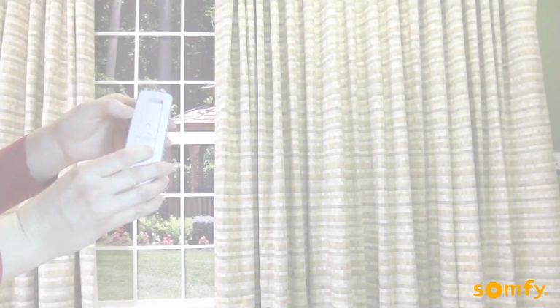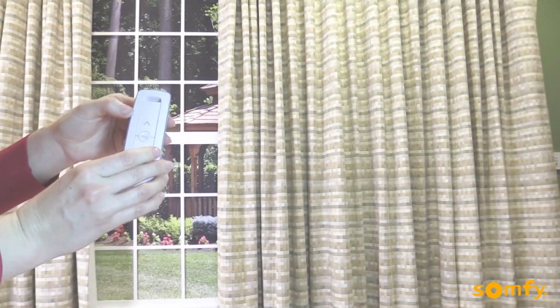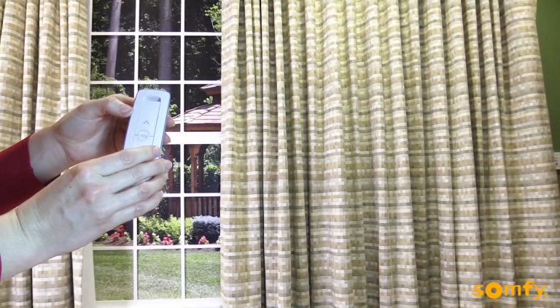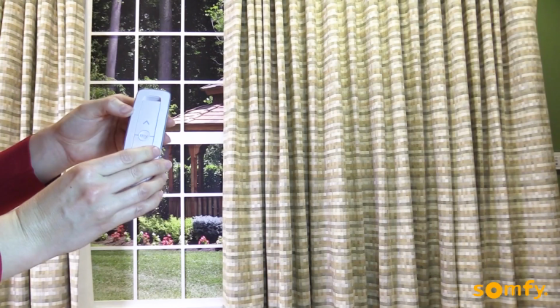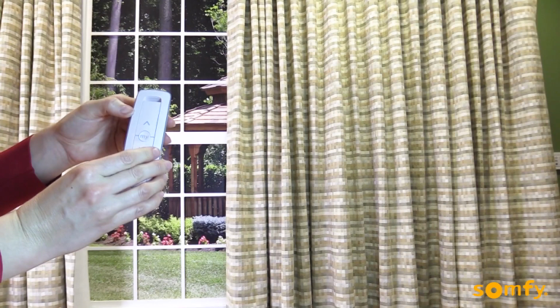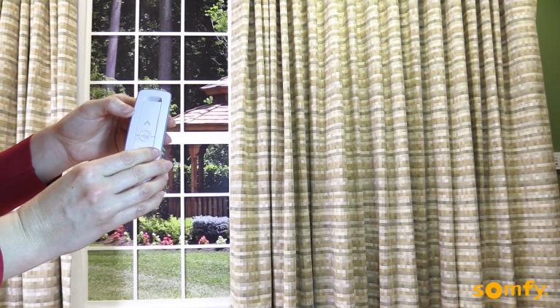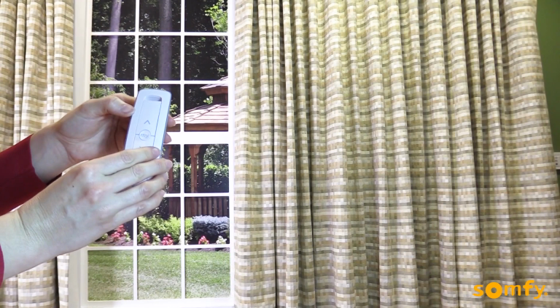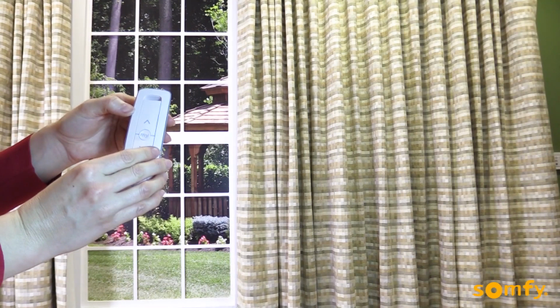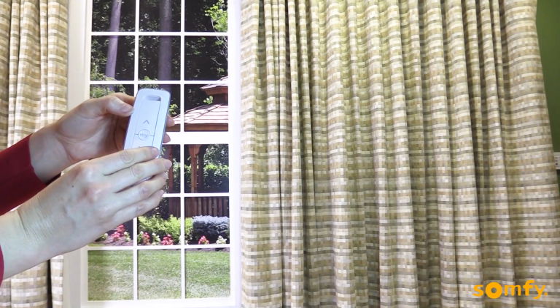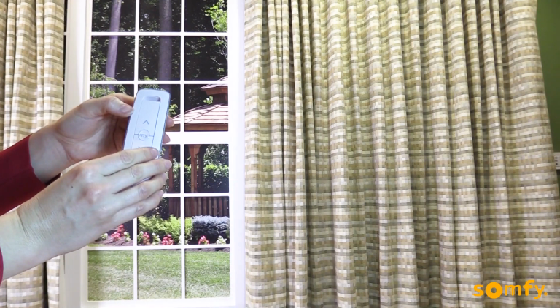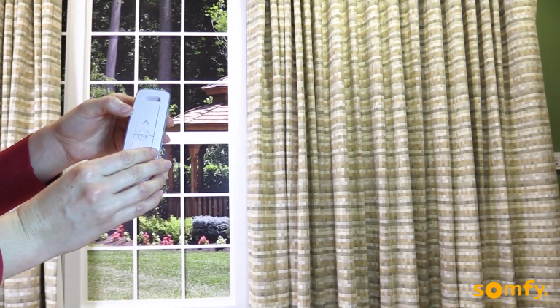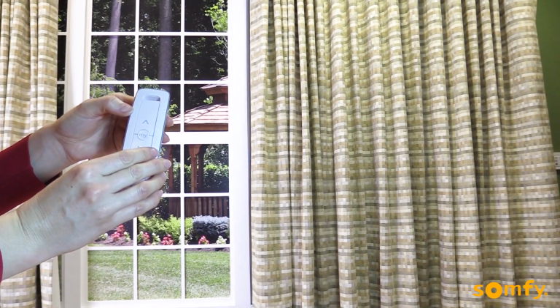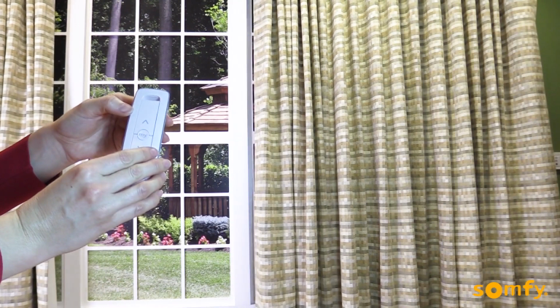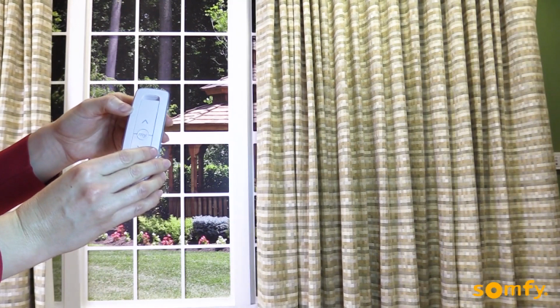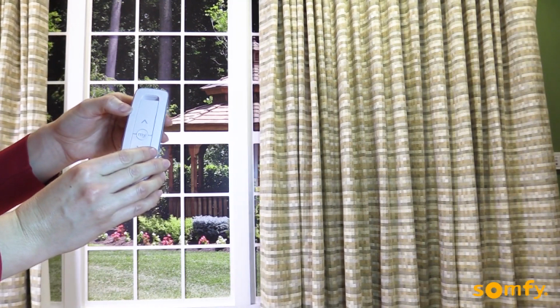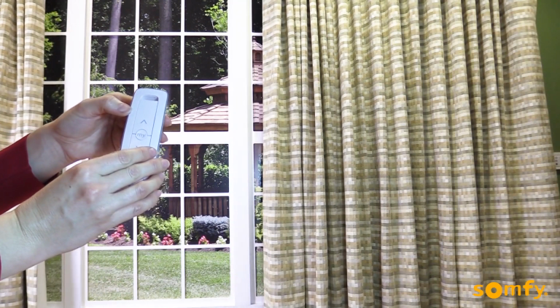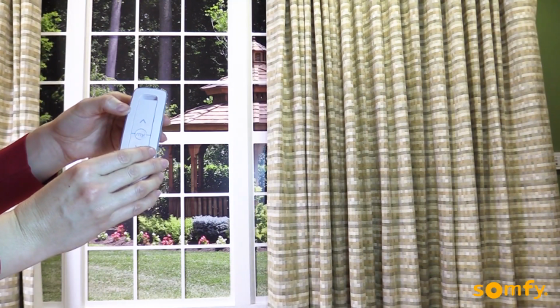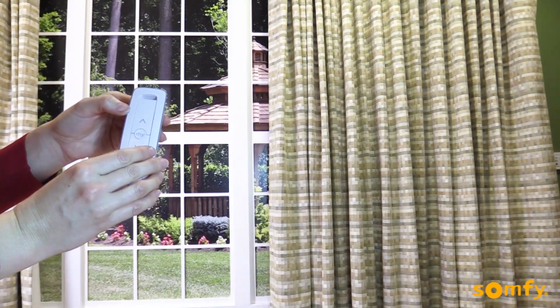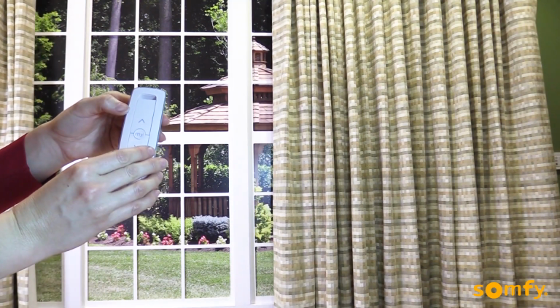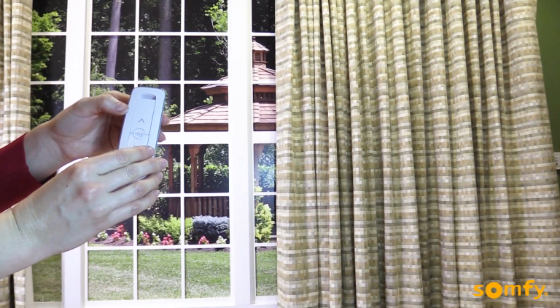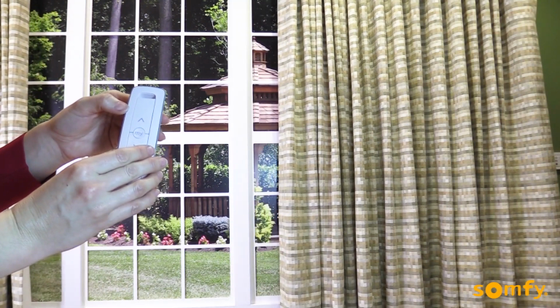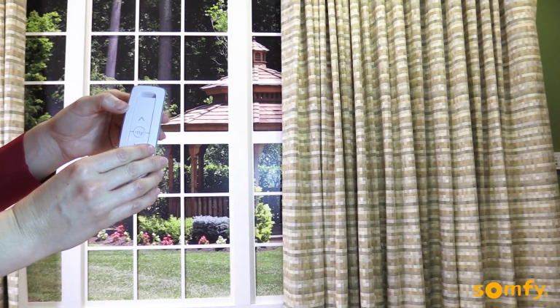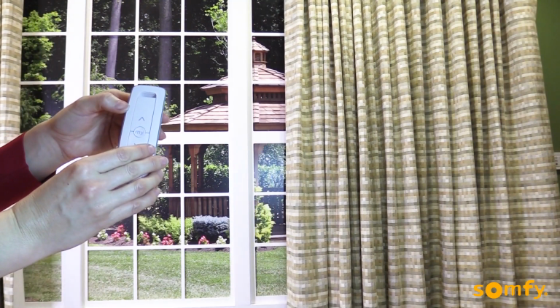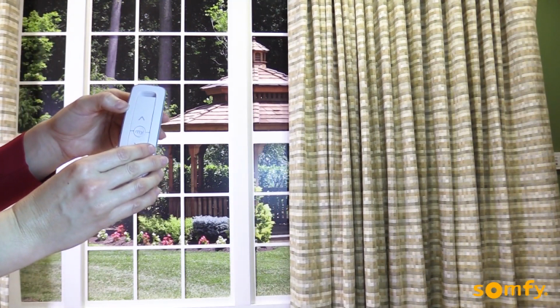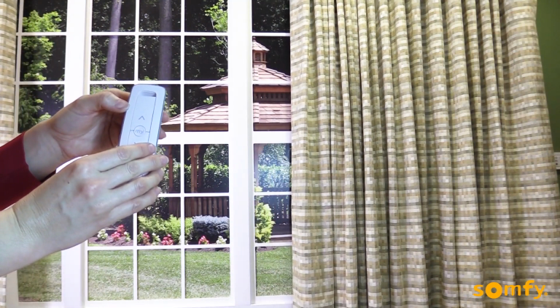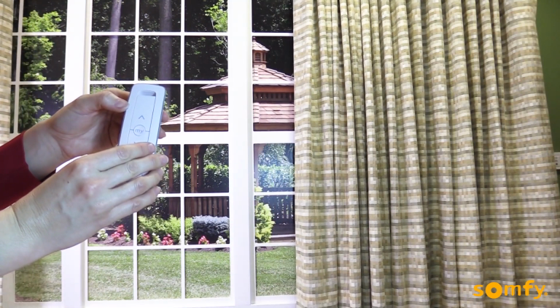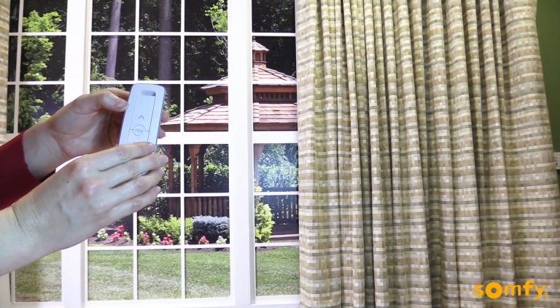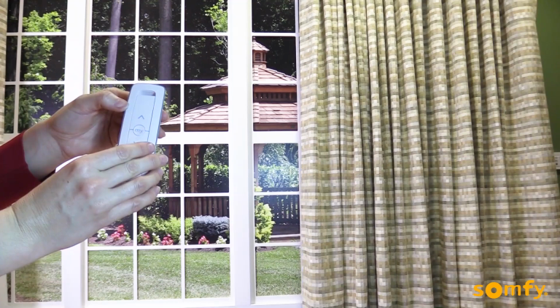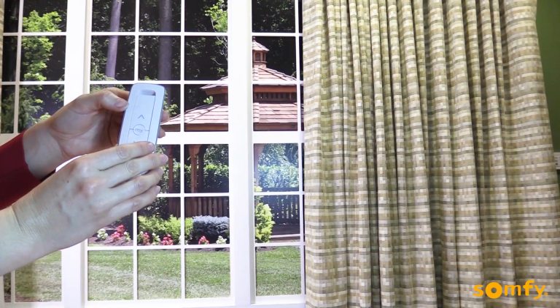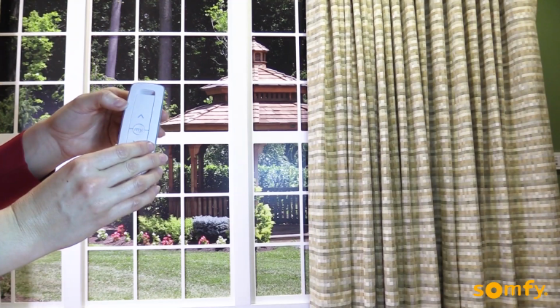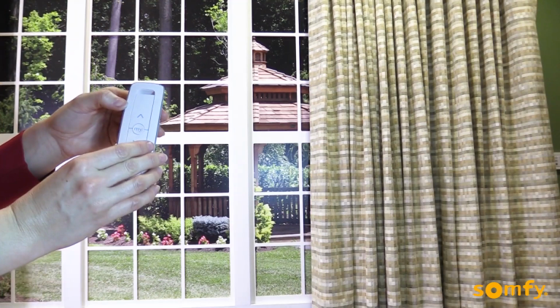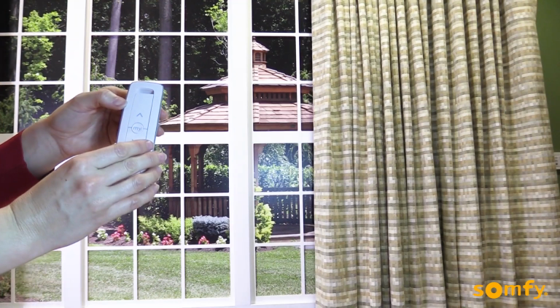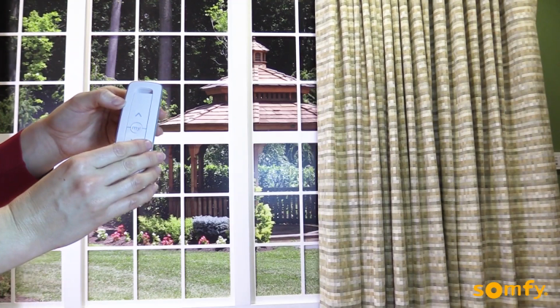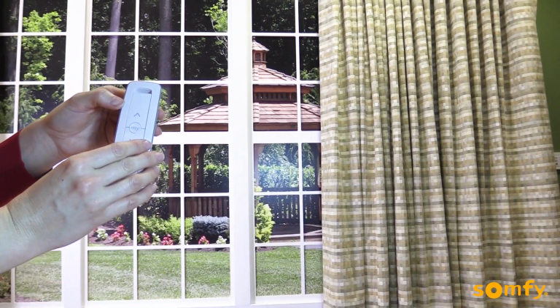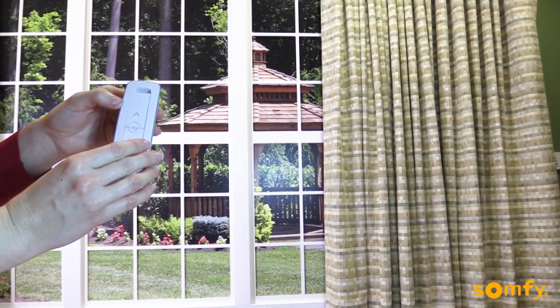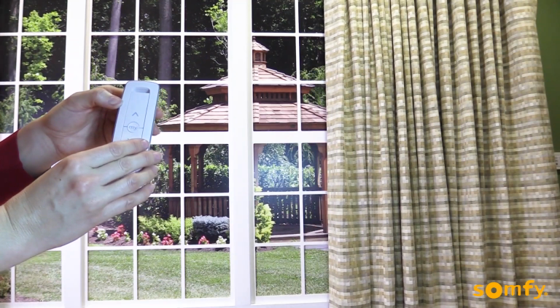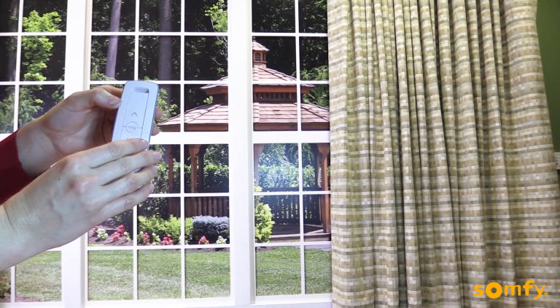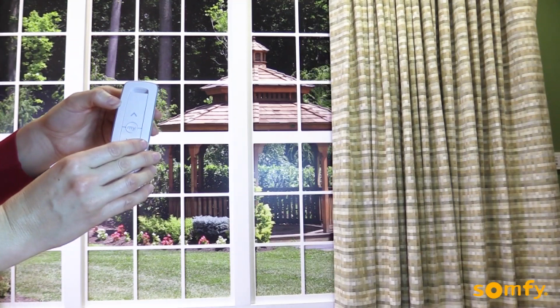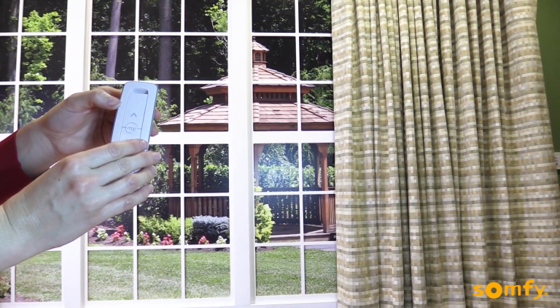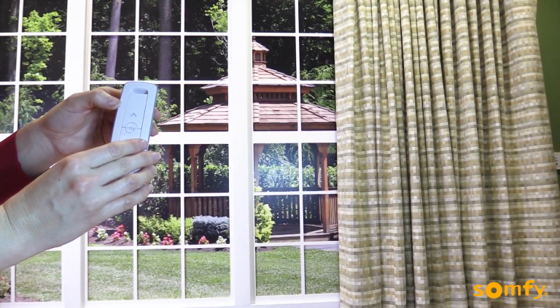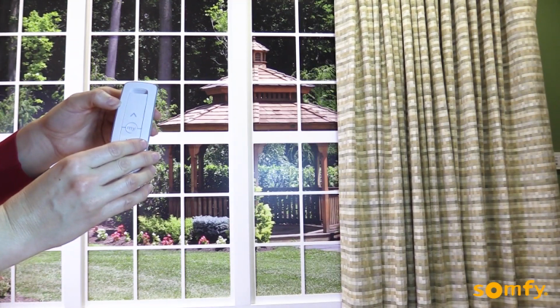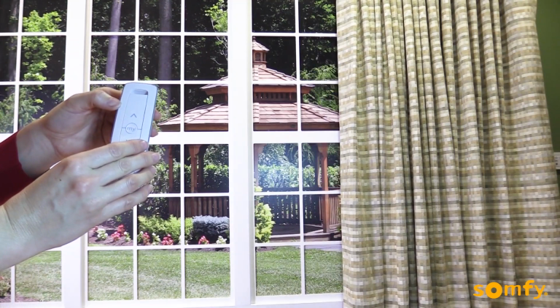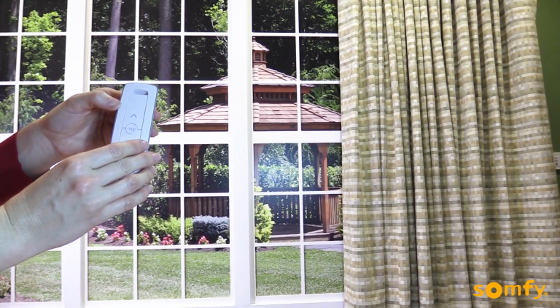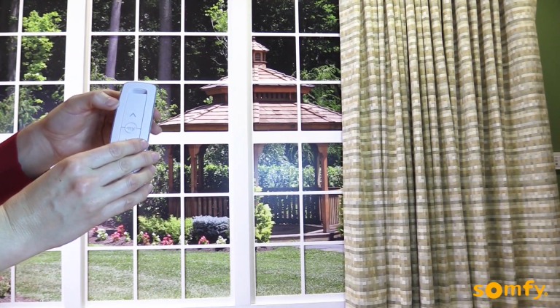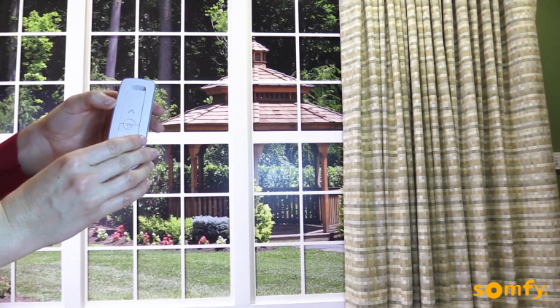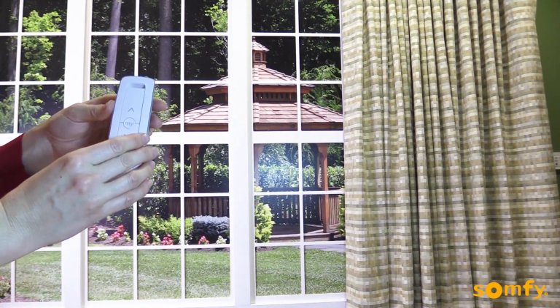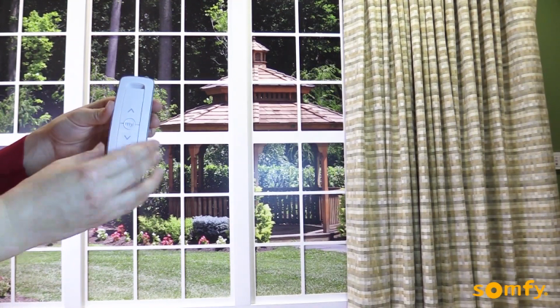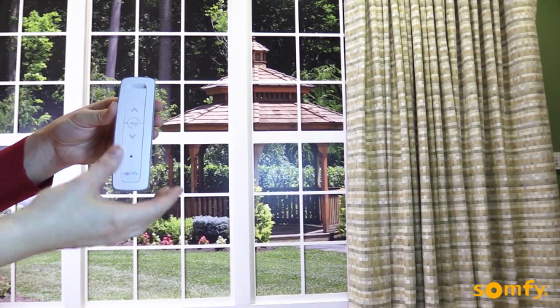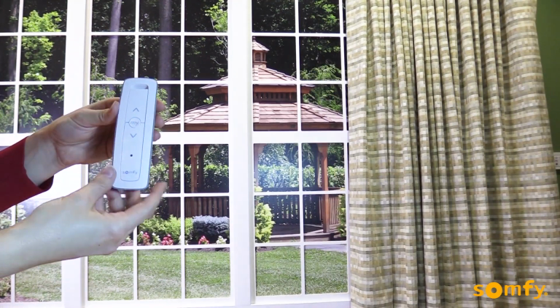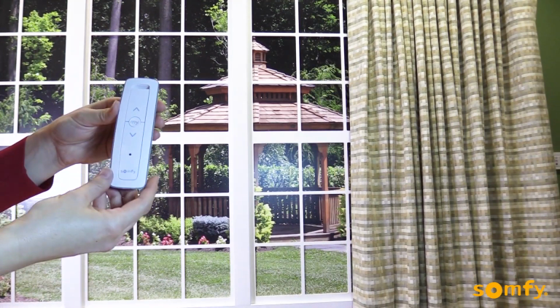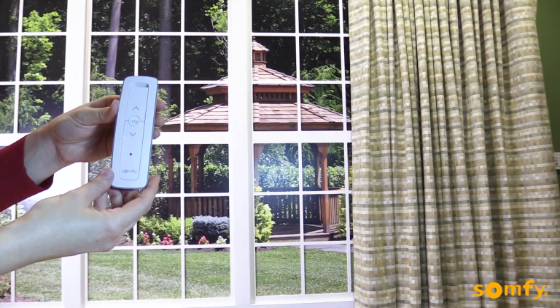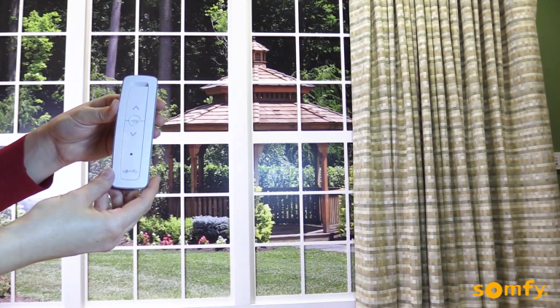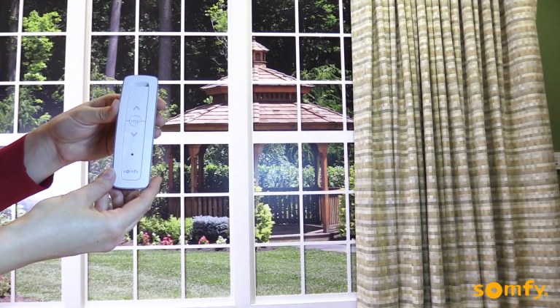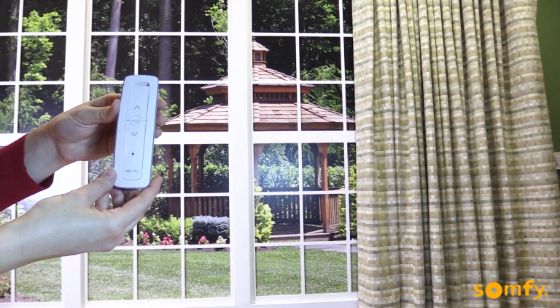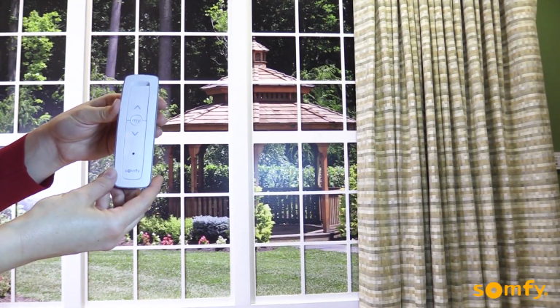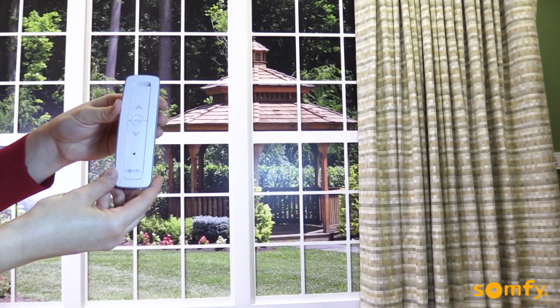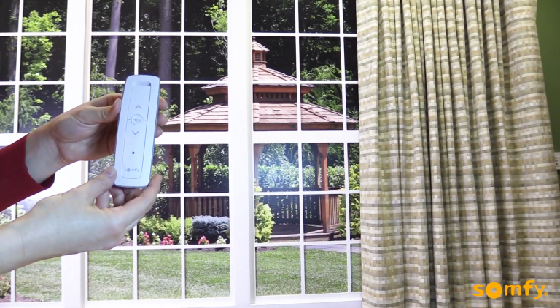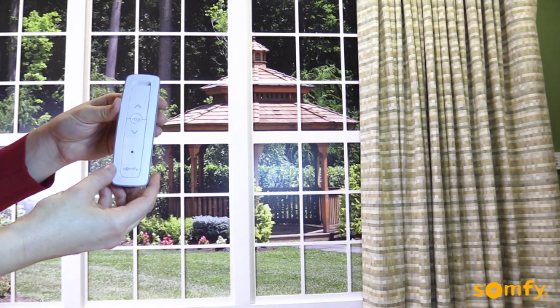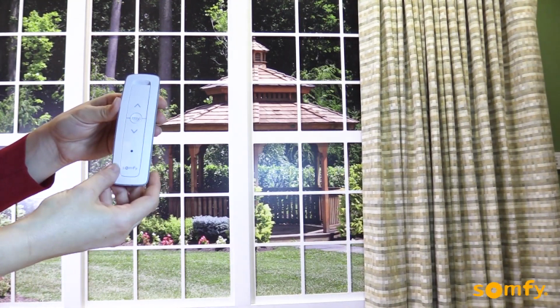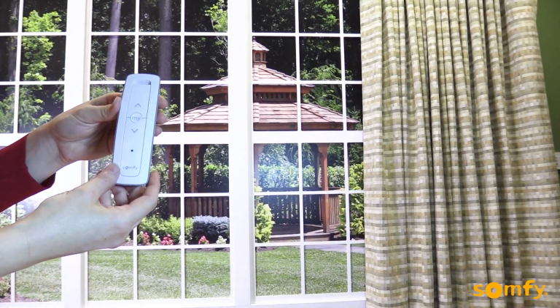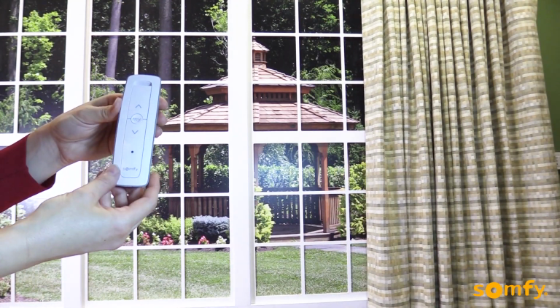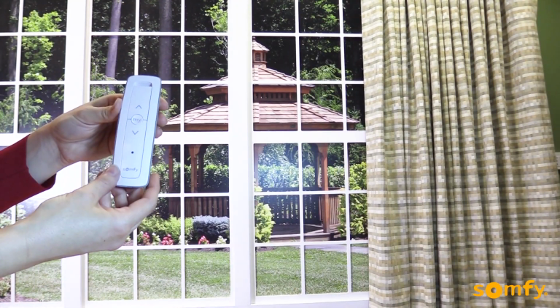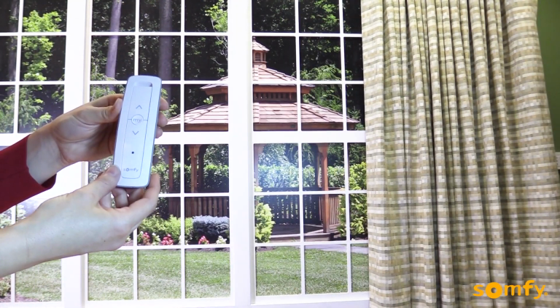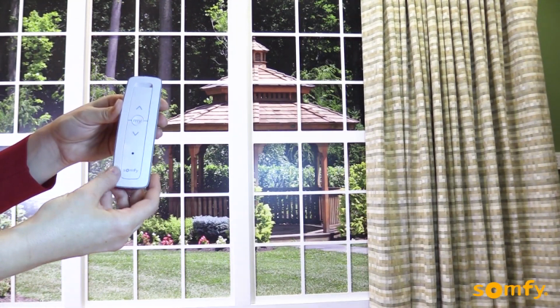Repeat for the opposite limit. Remember that you will only be able to move the drapery as far as the stack back allows.